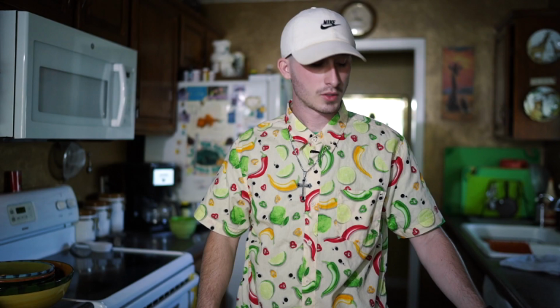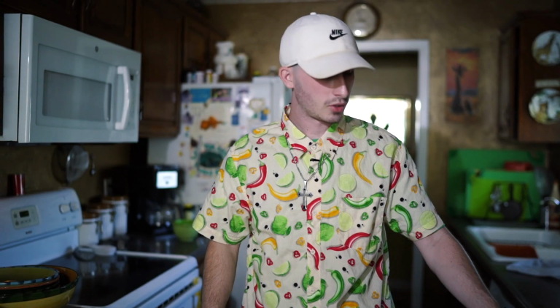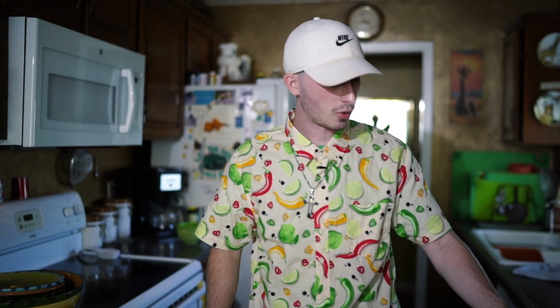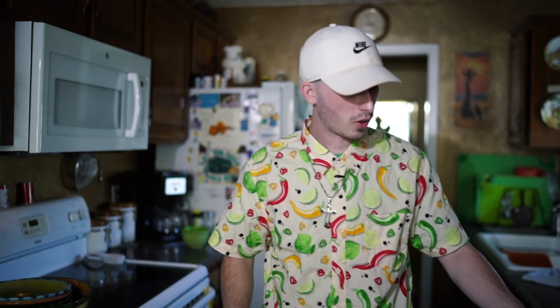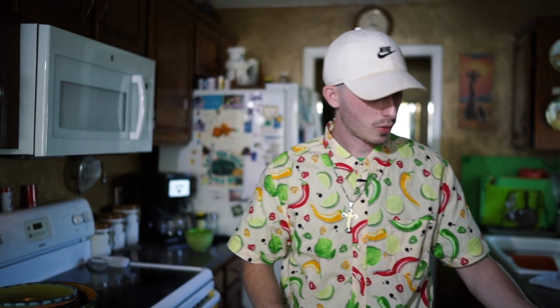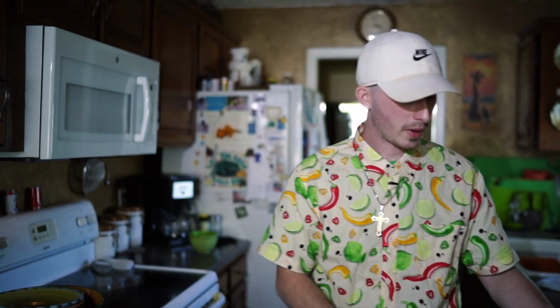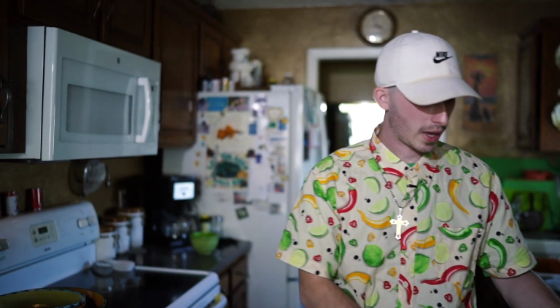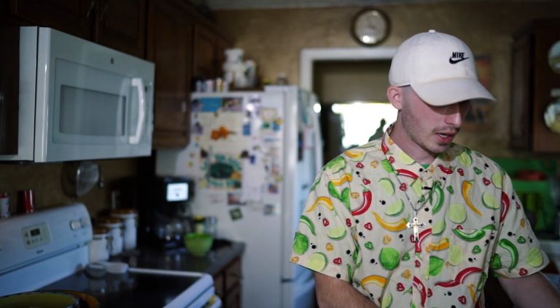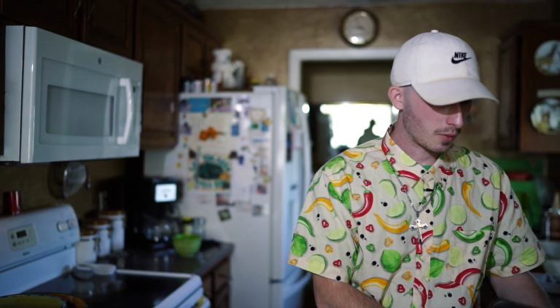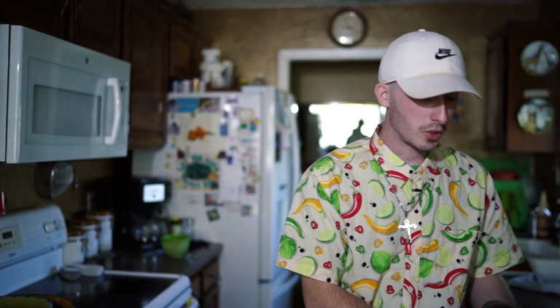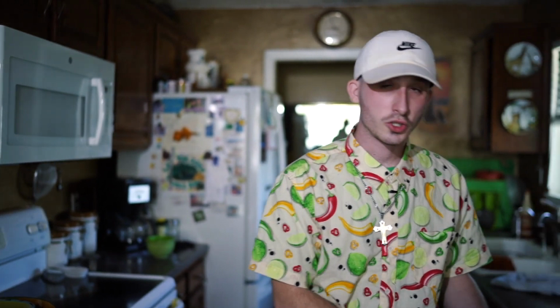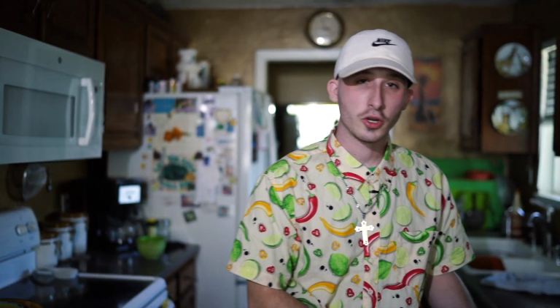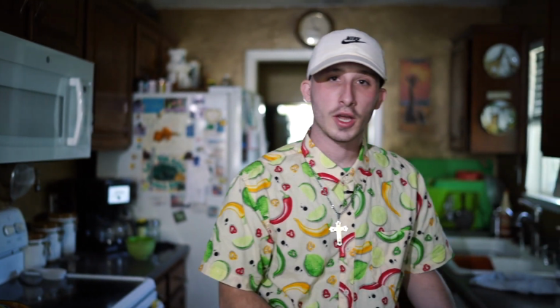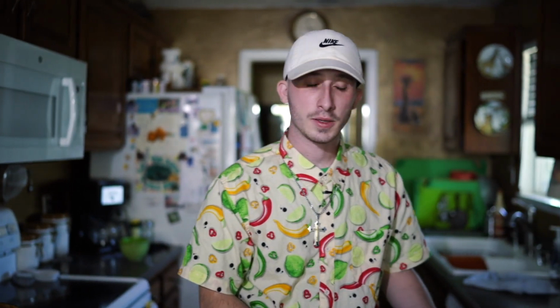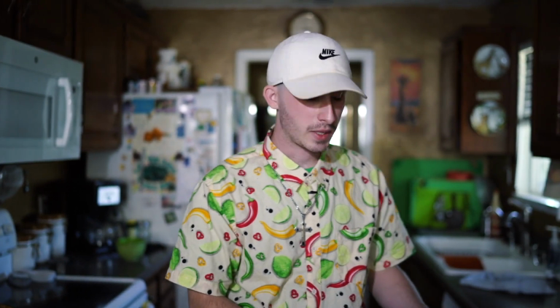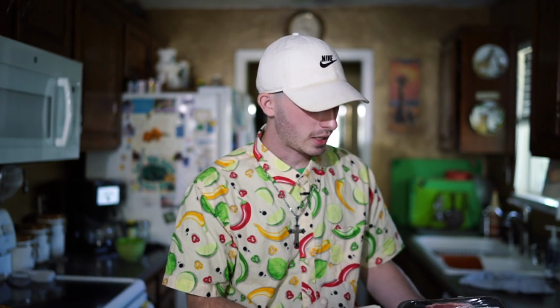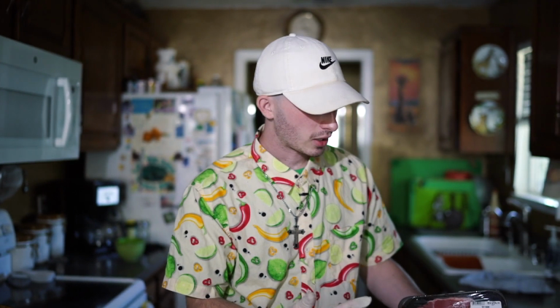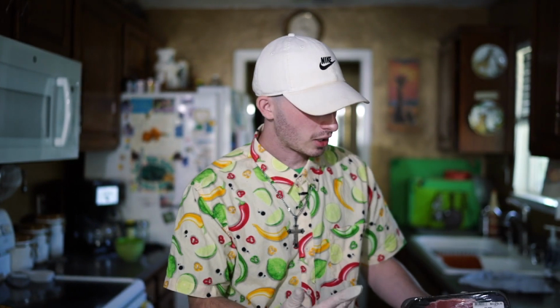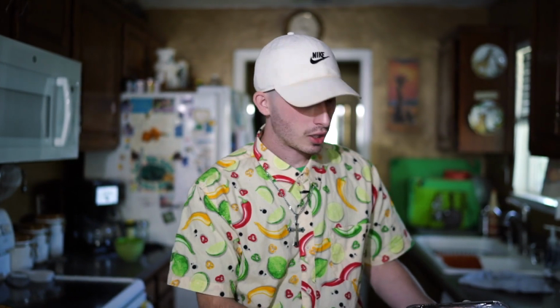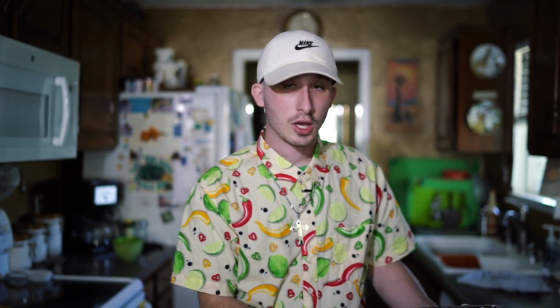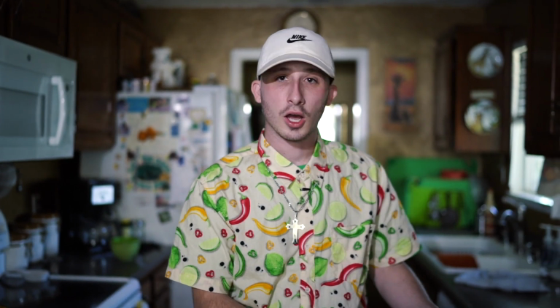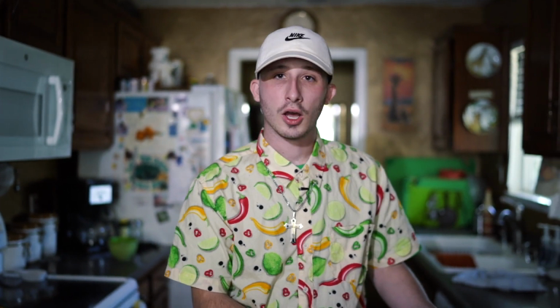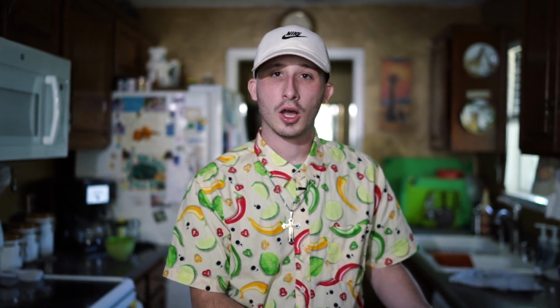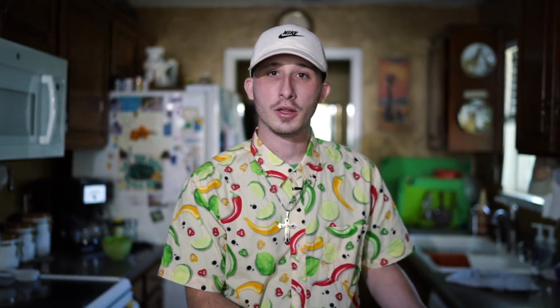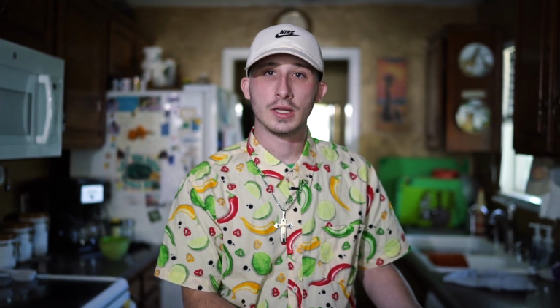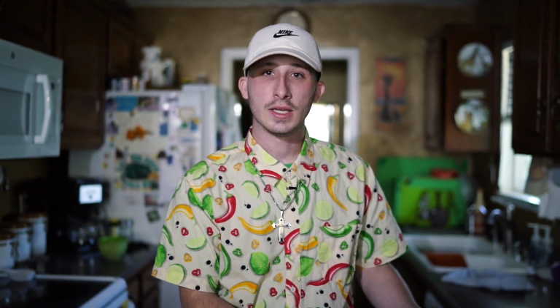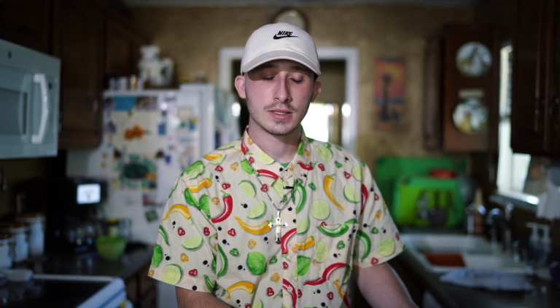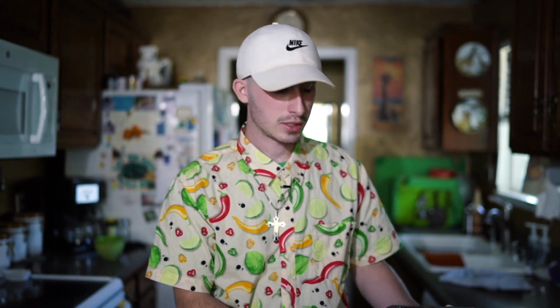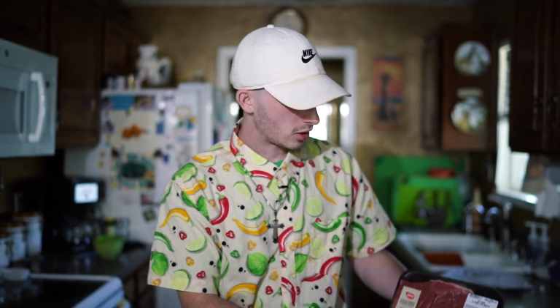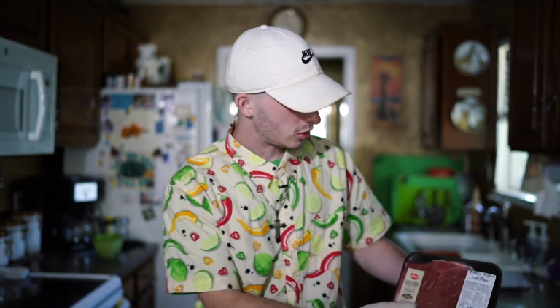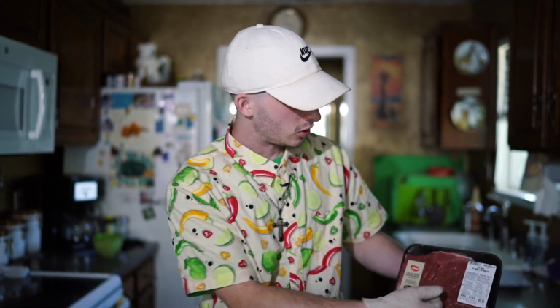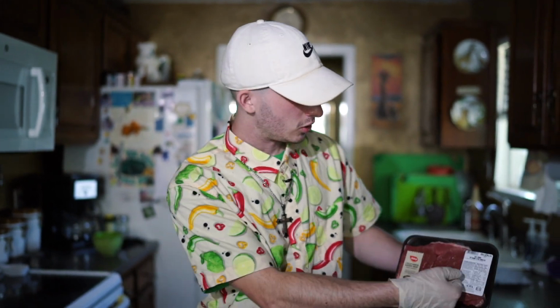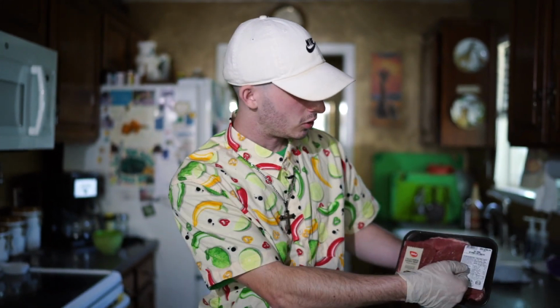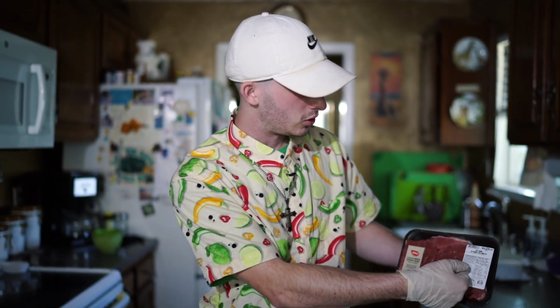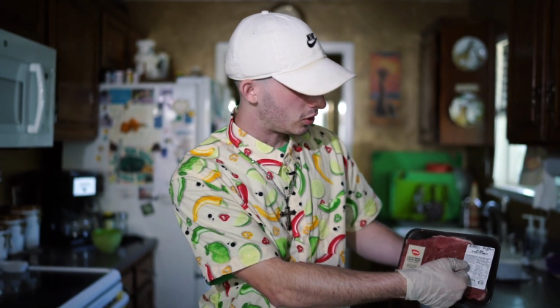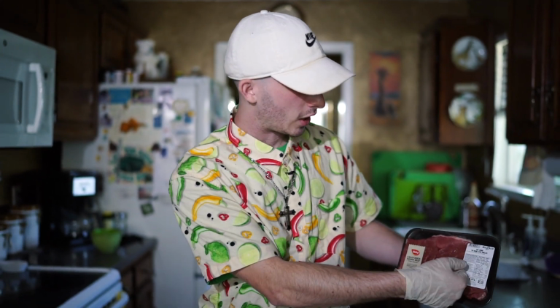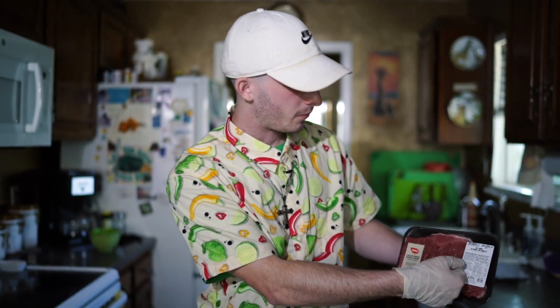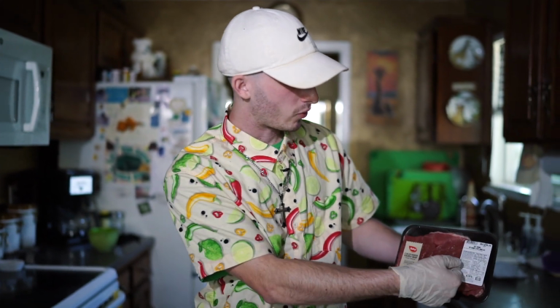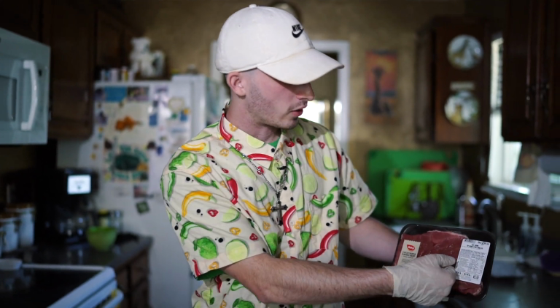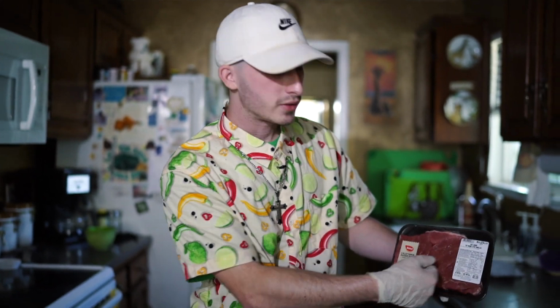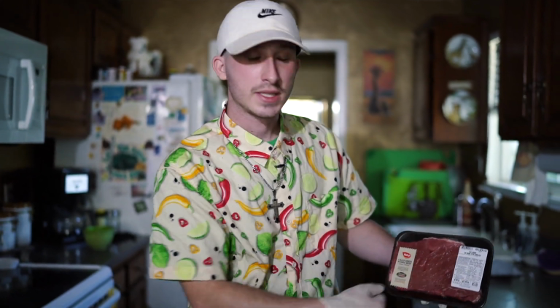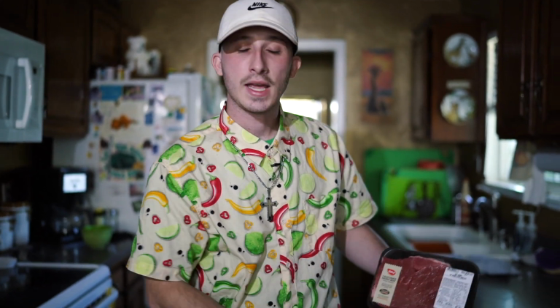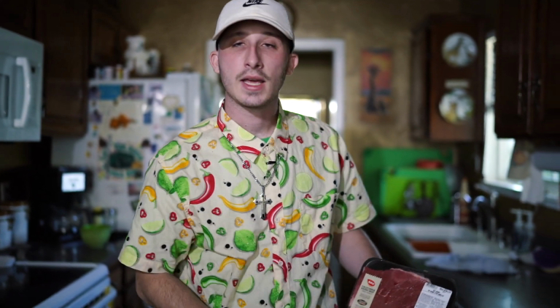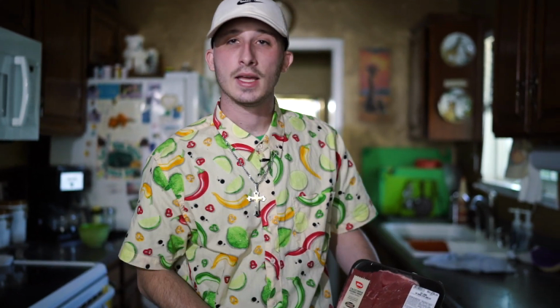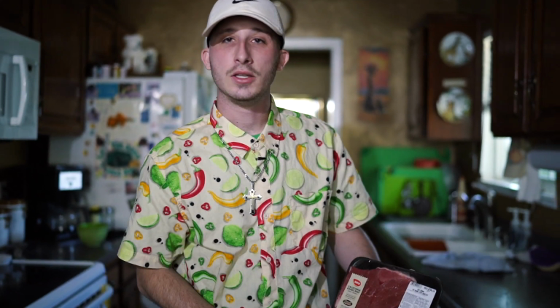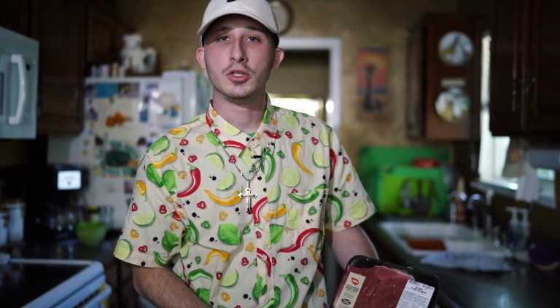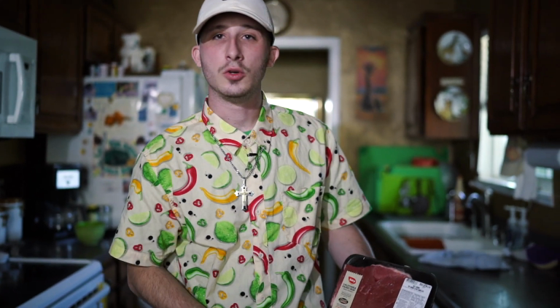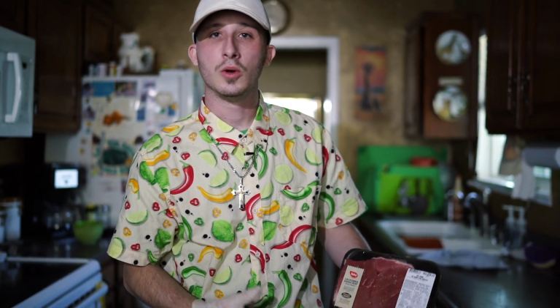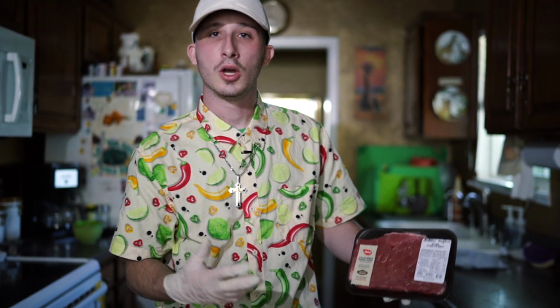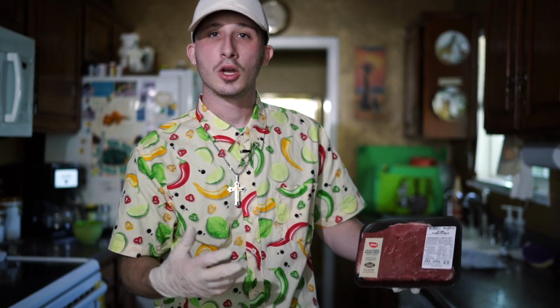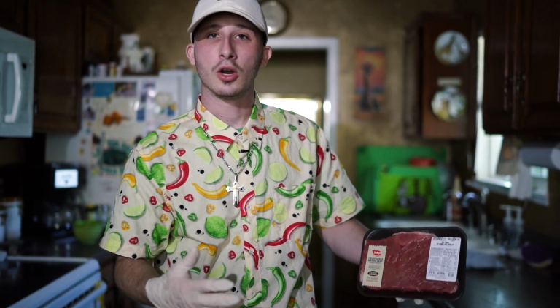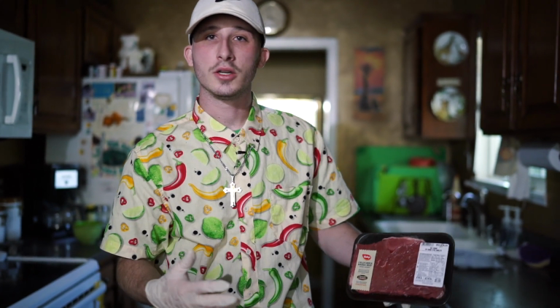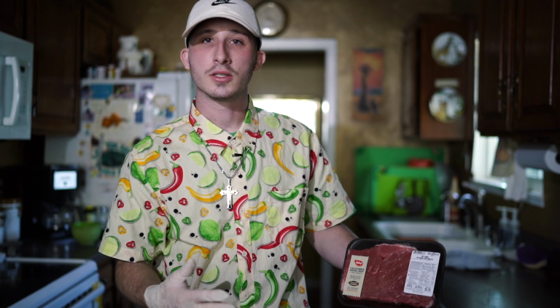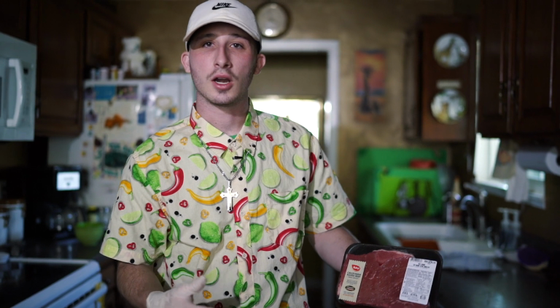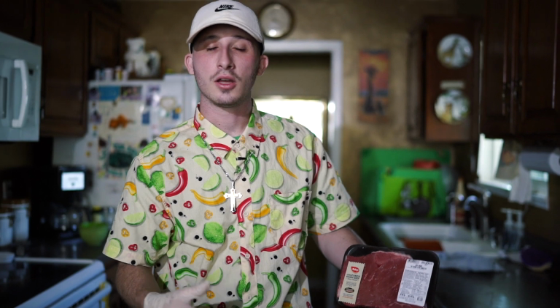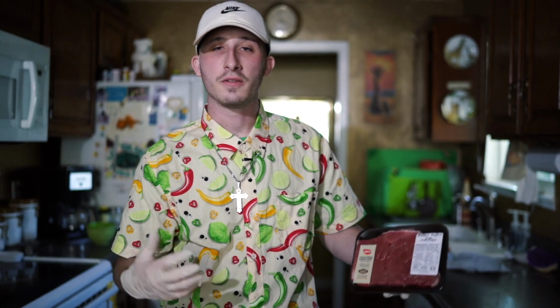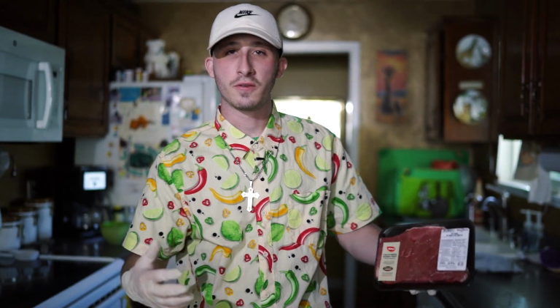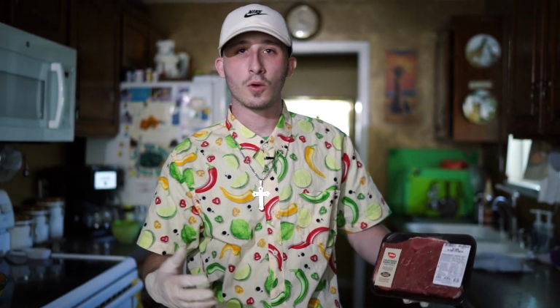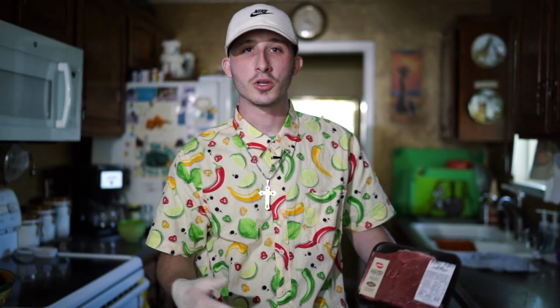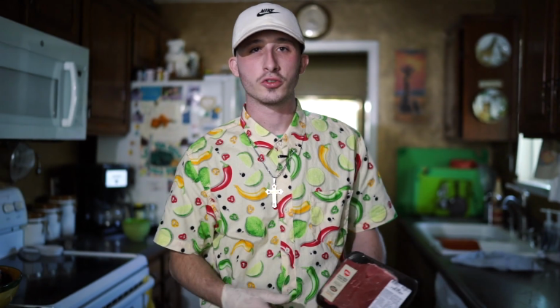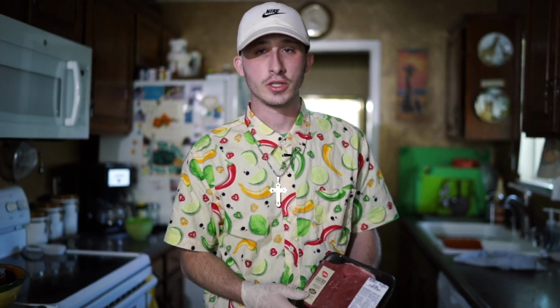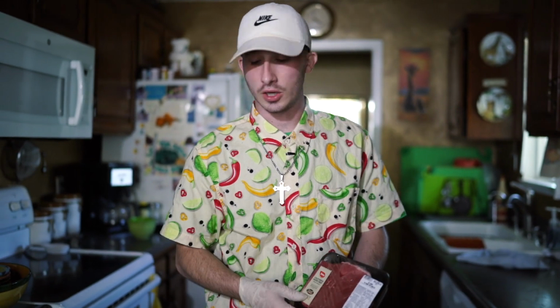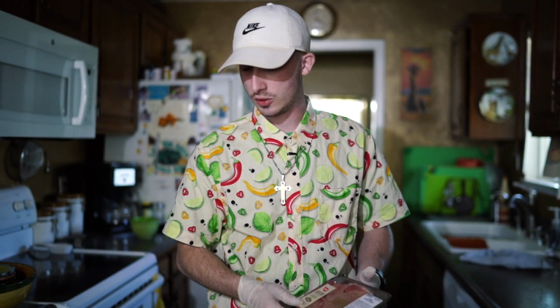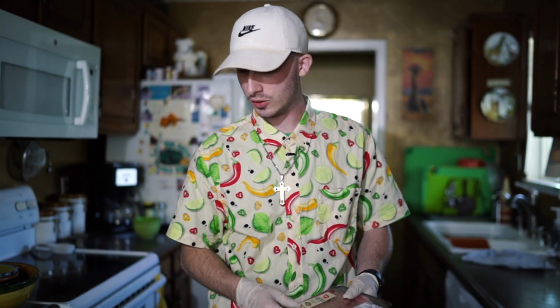Welcome back. I'm going to show you how to make top round steak into carne asada for street tacos.